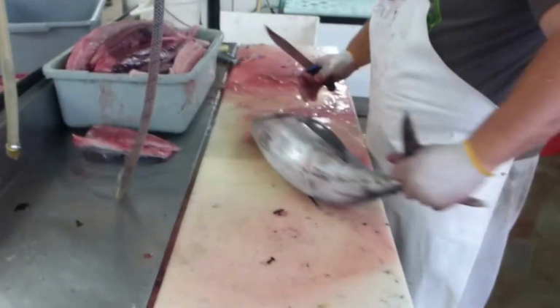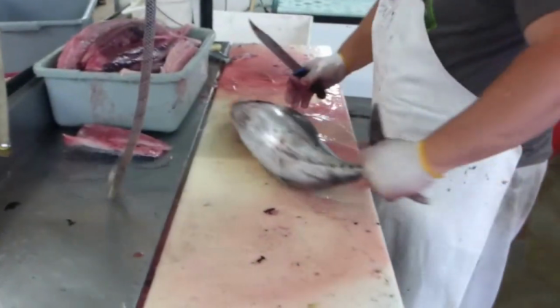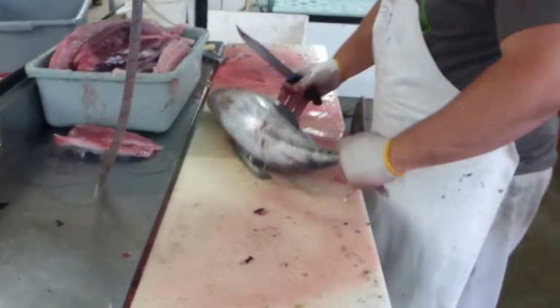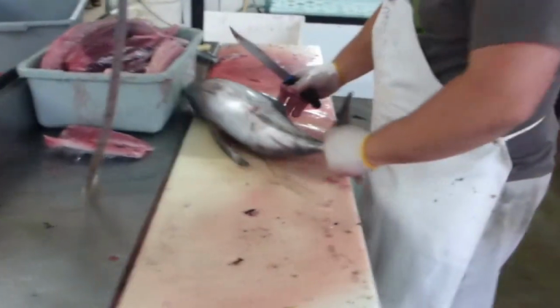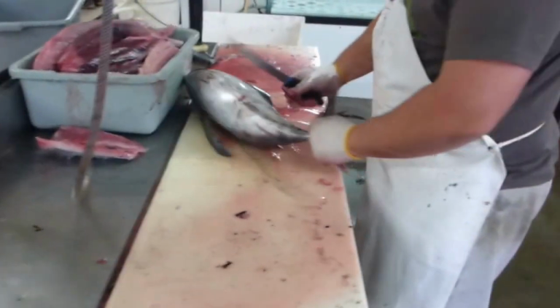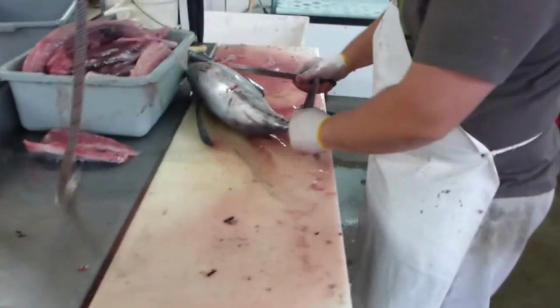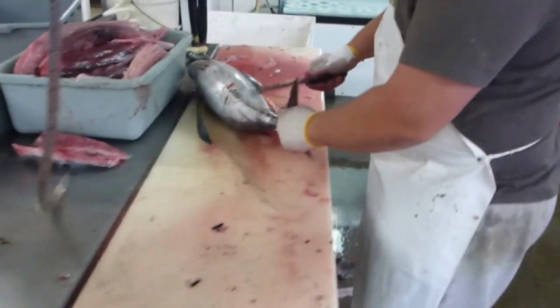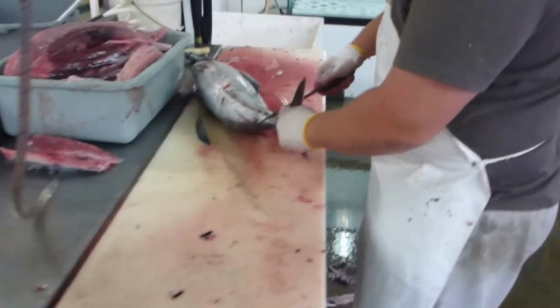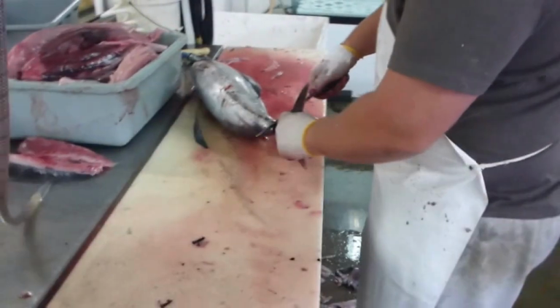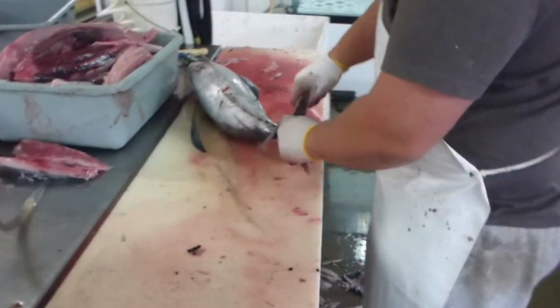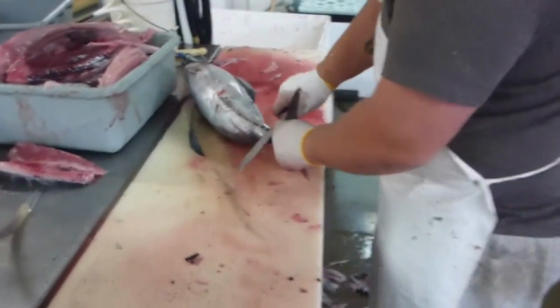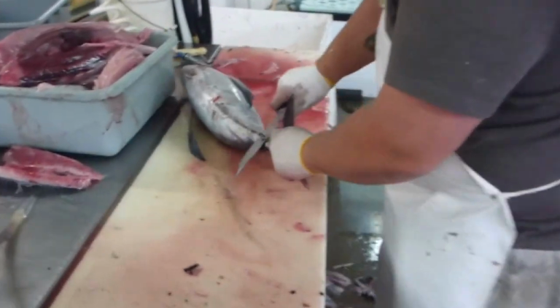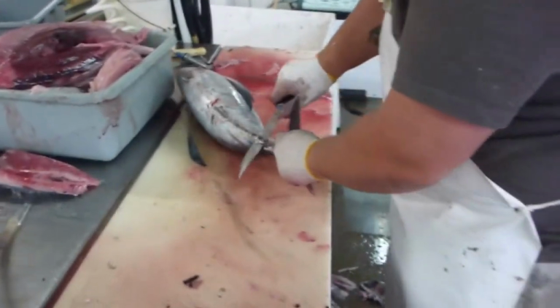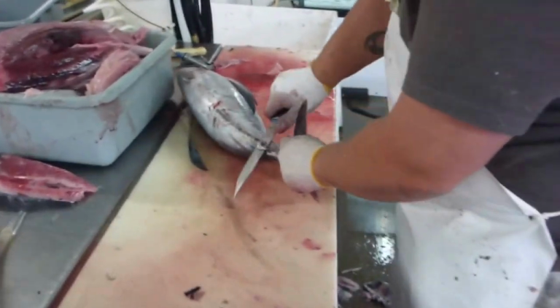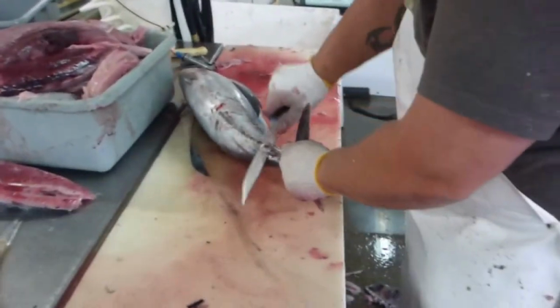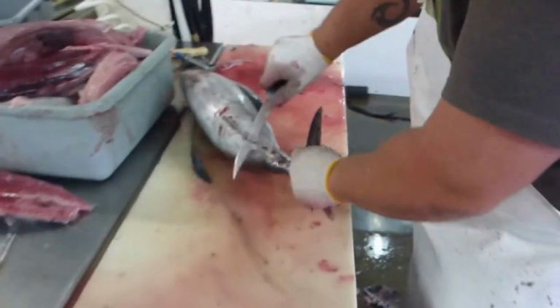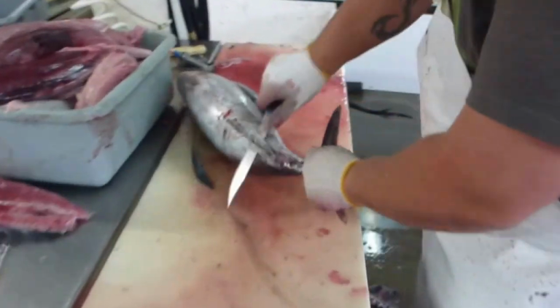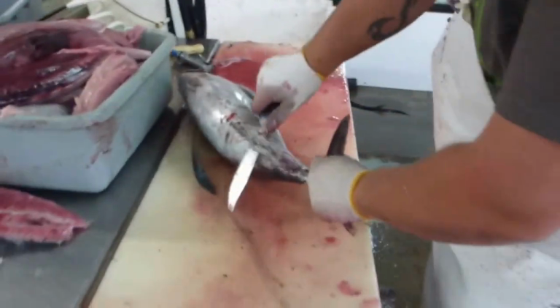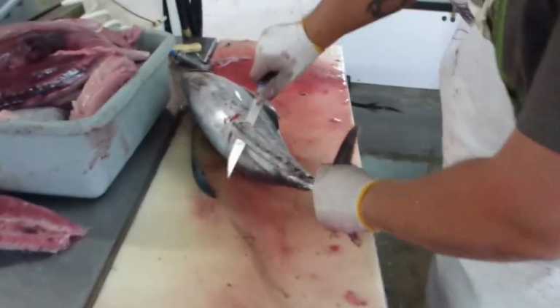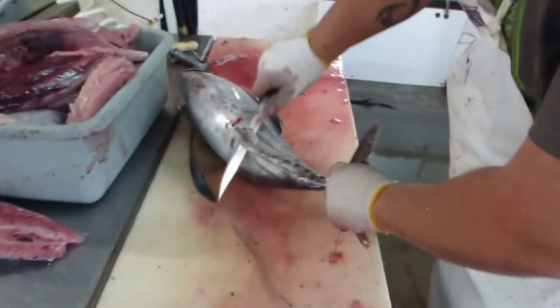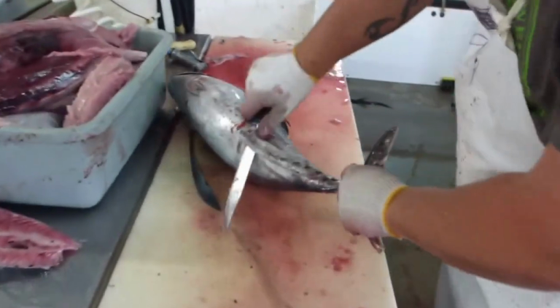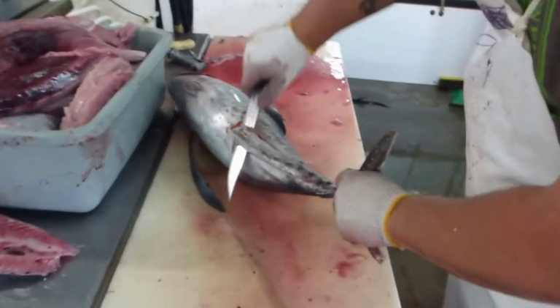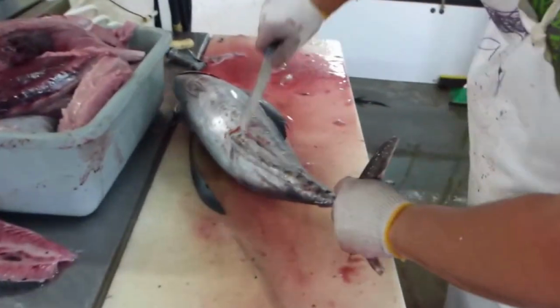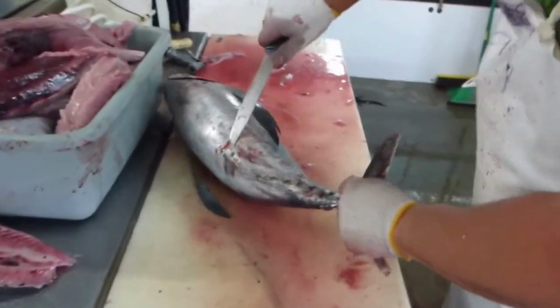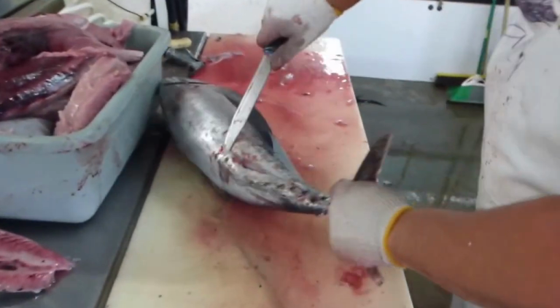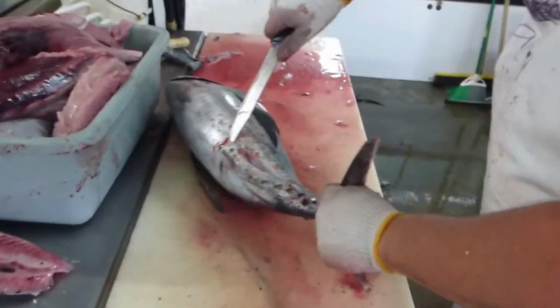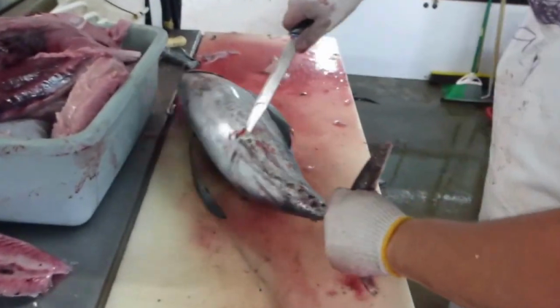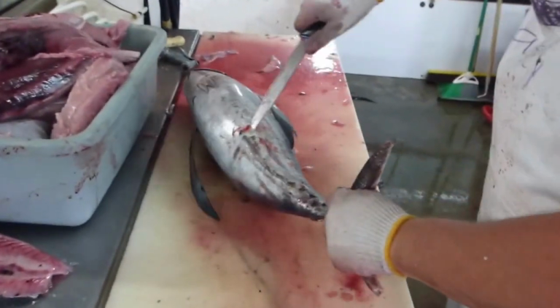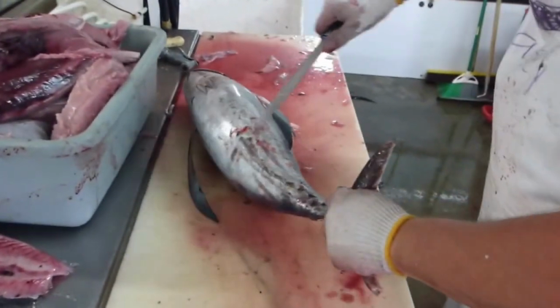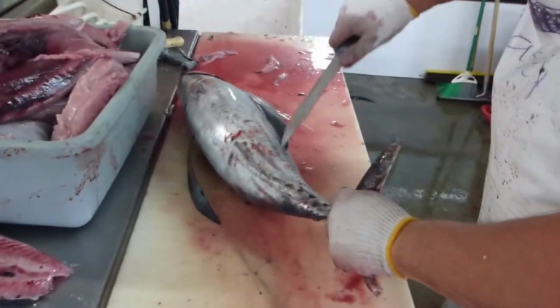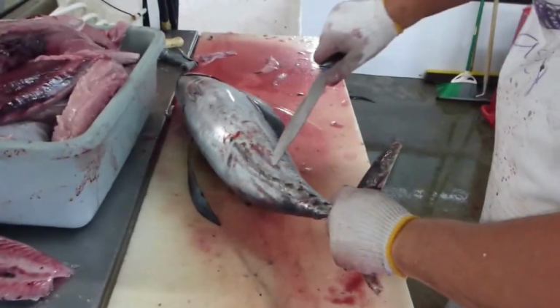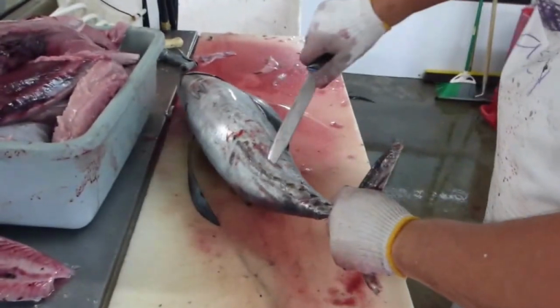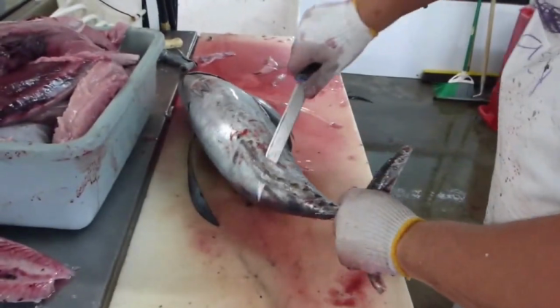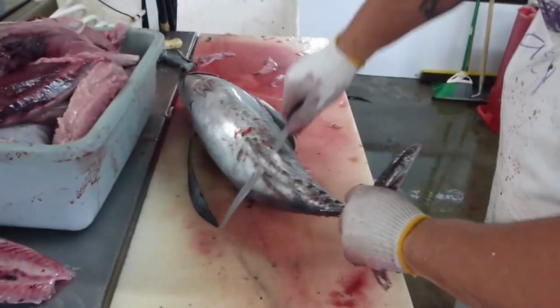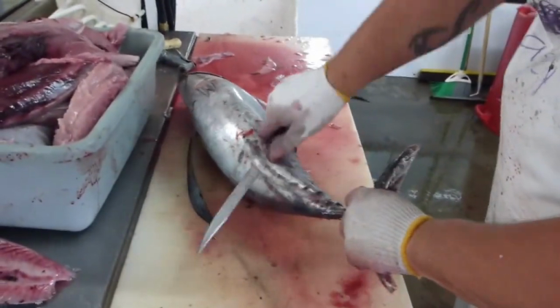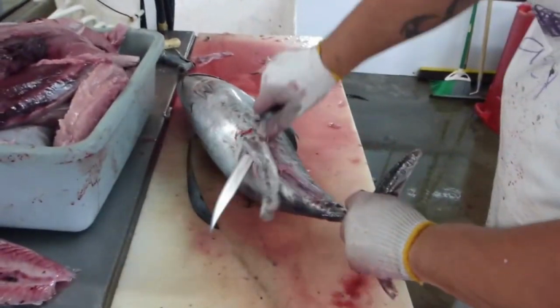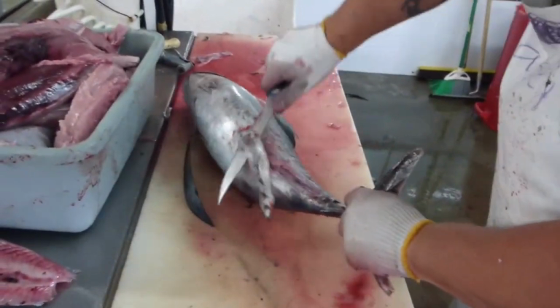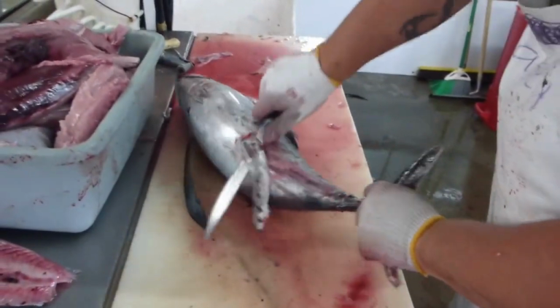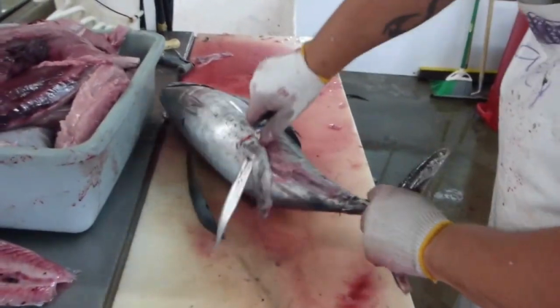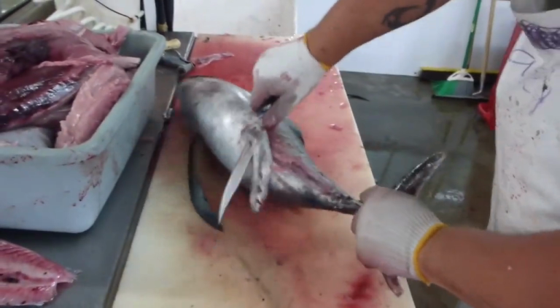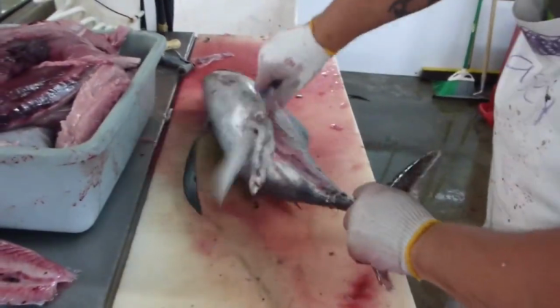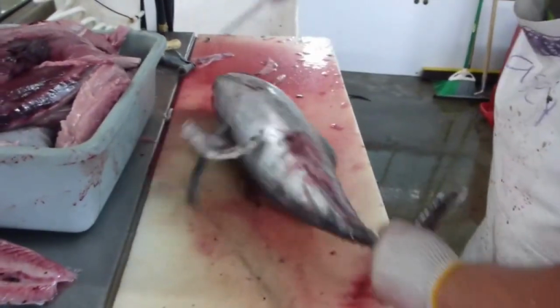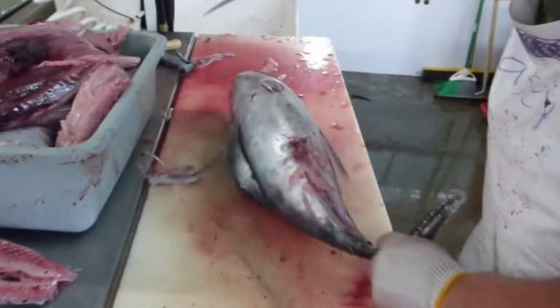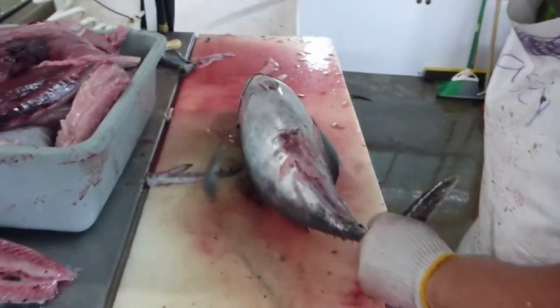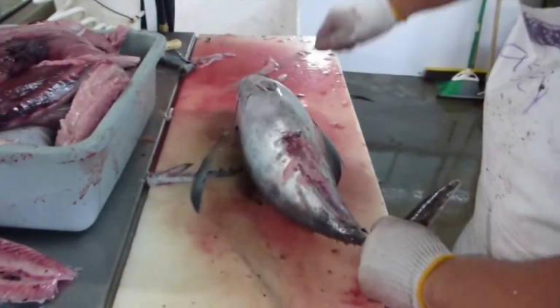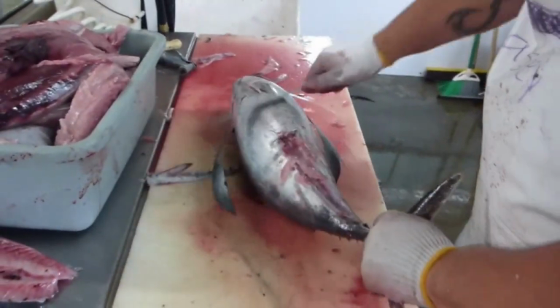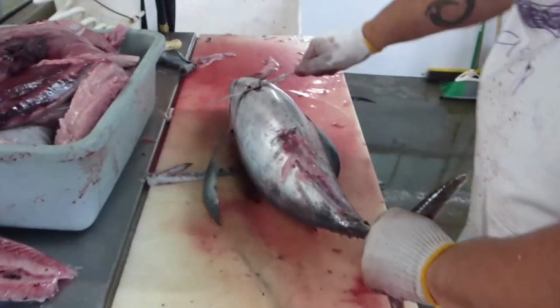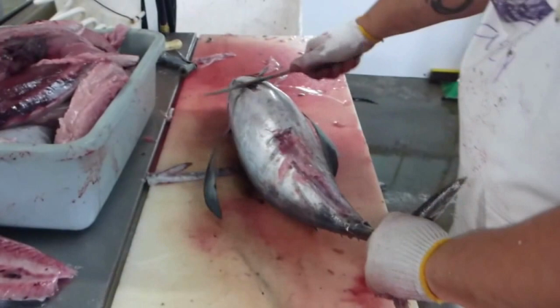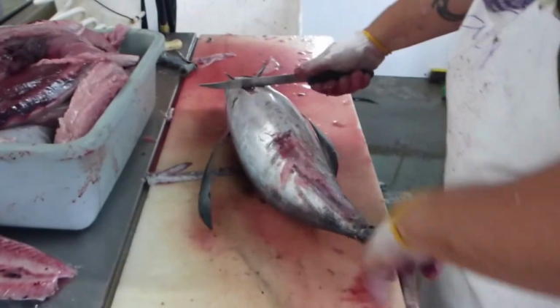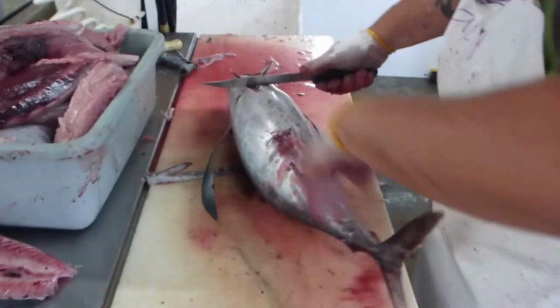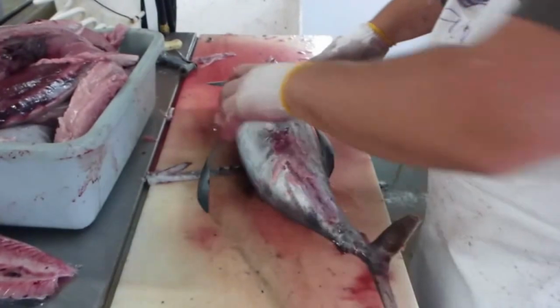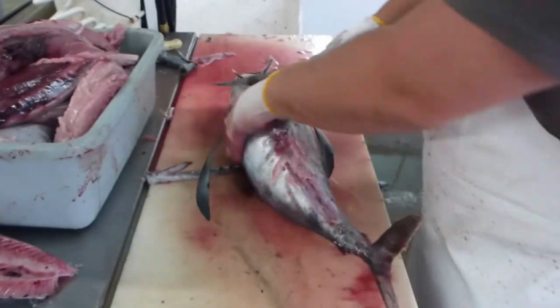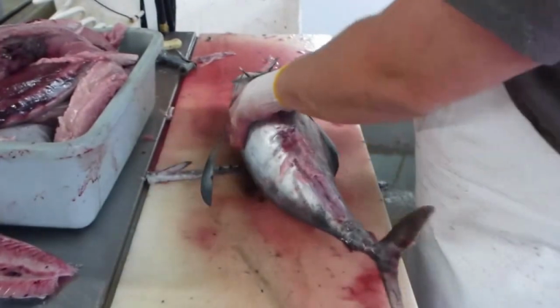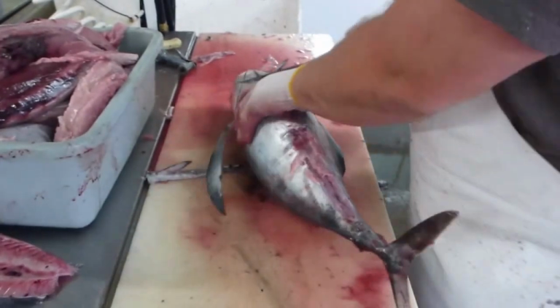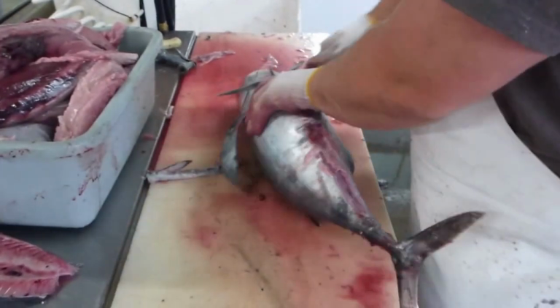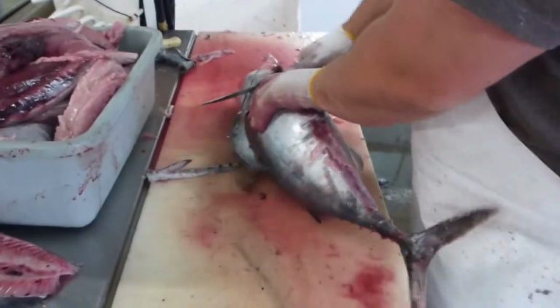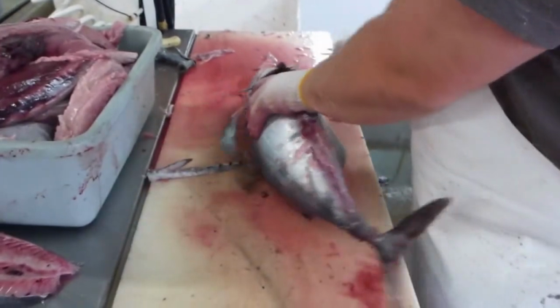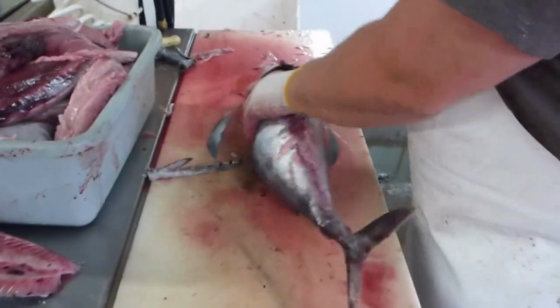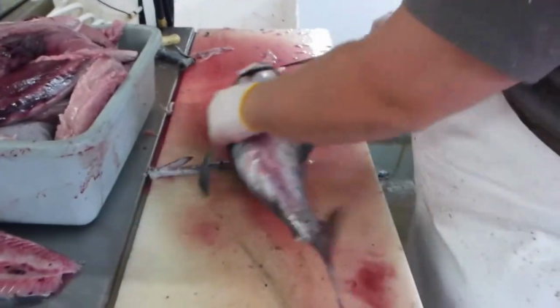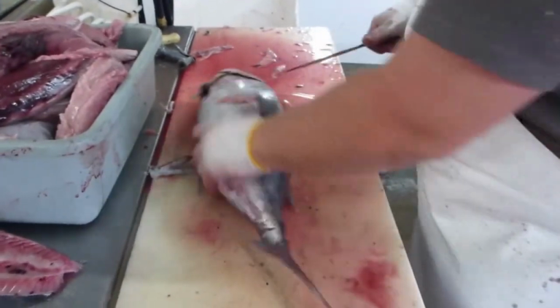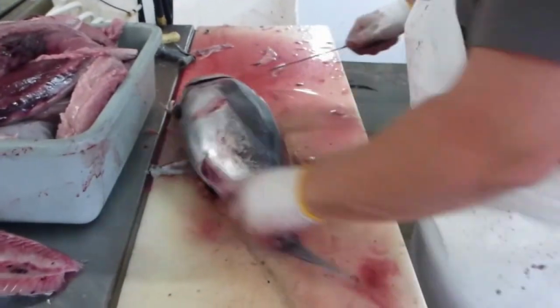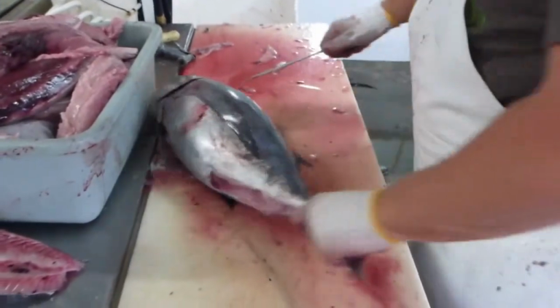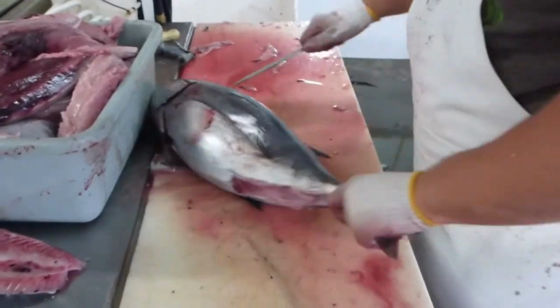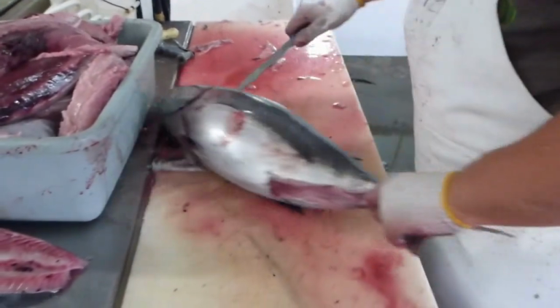This is going to be when I mess up. What? So this is when I'm going to mess up. No, you're not. It's just a little guy.